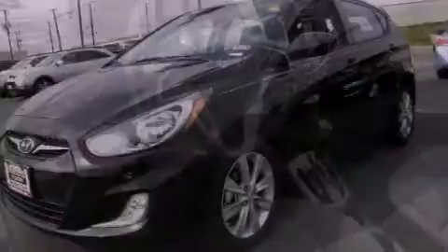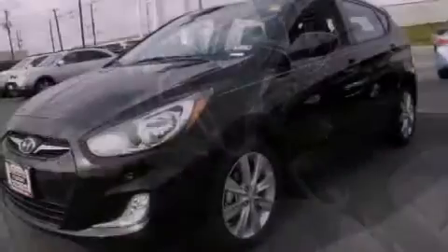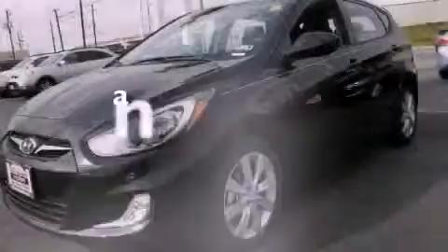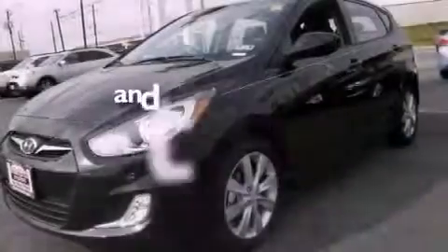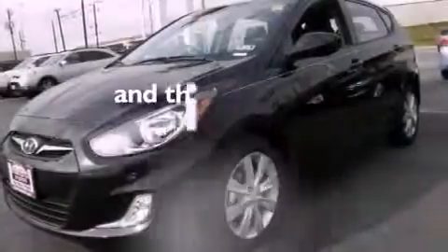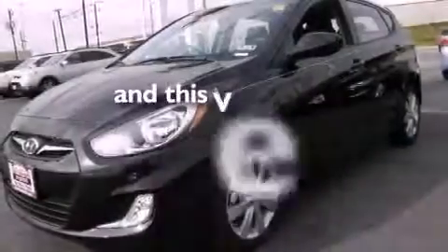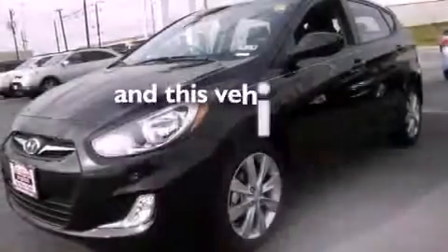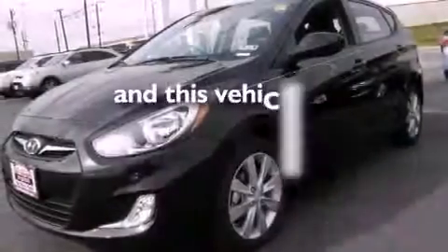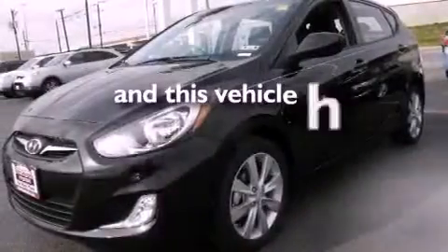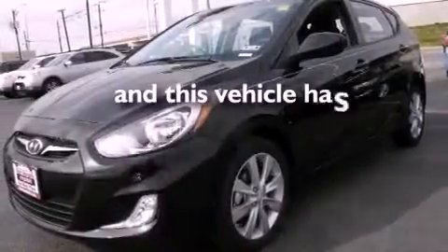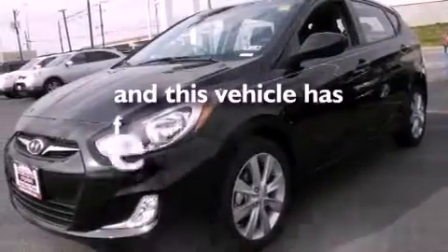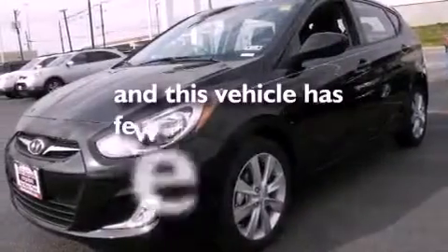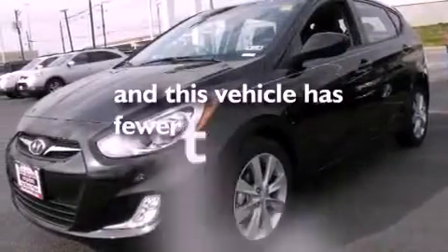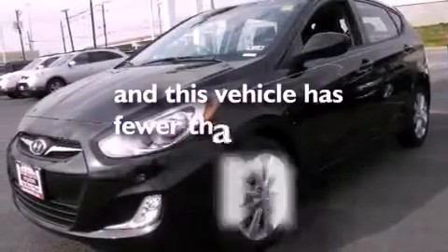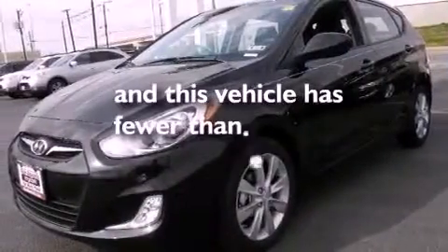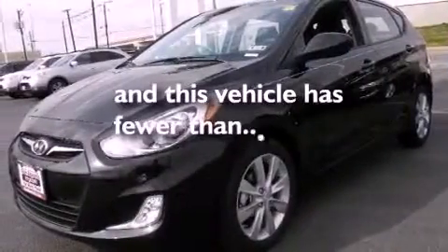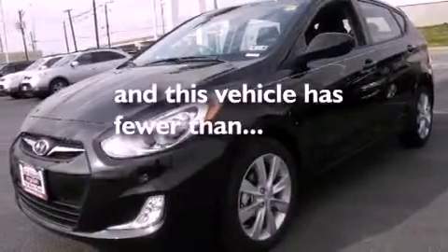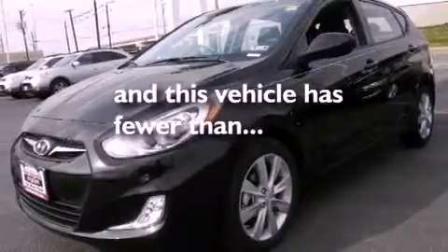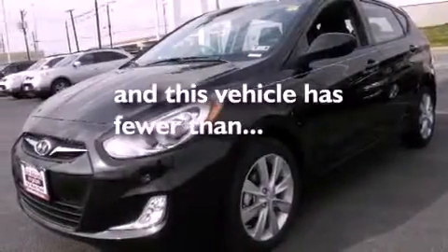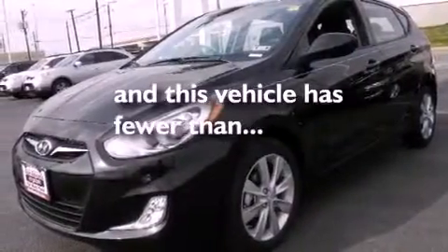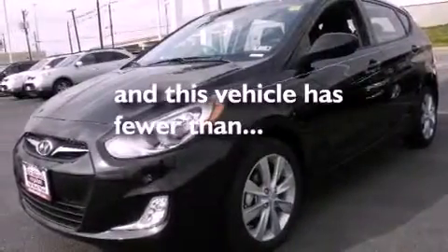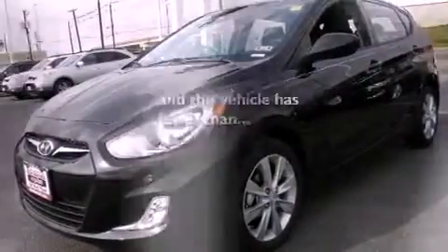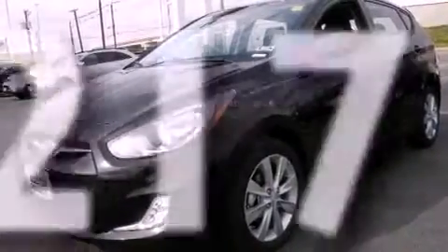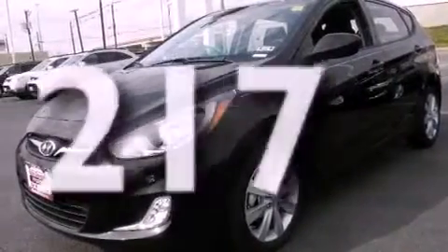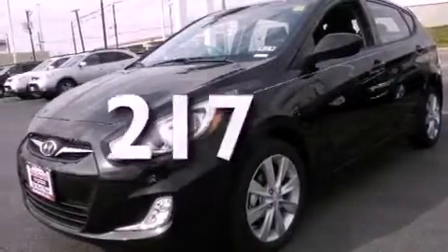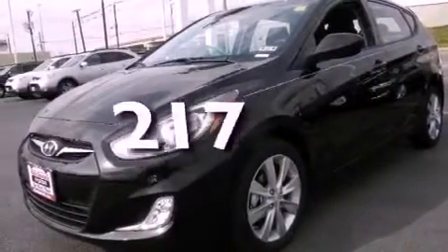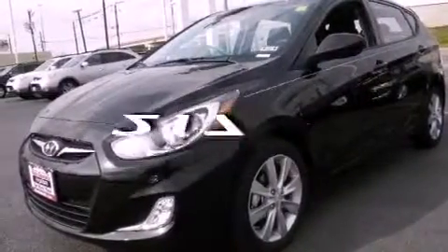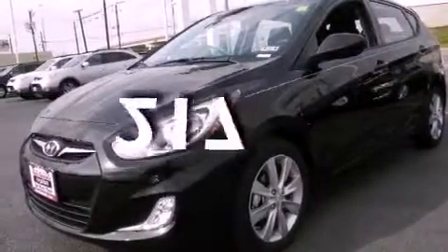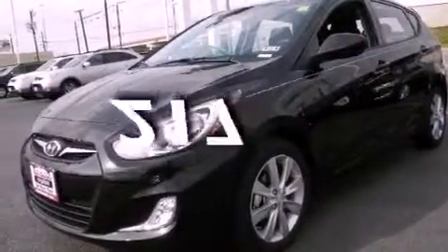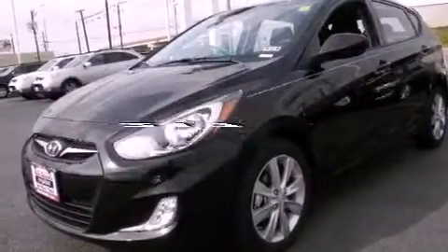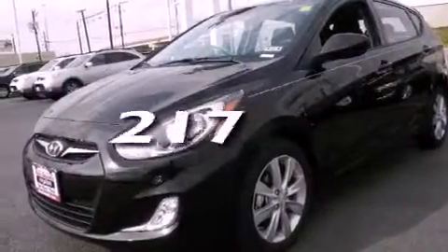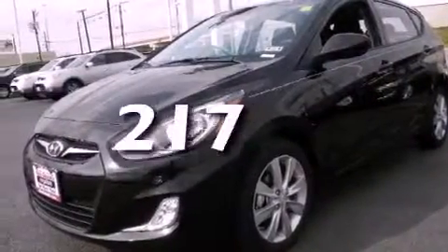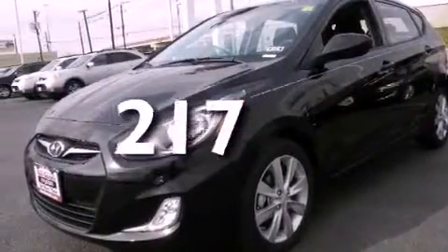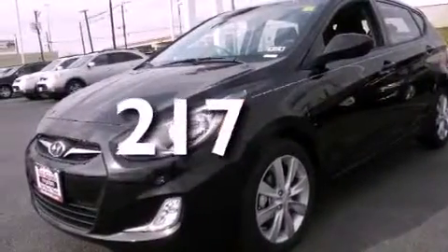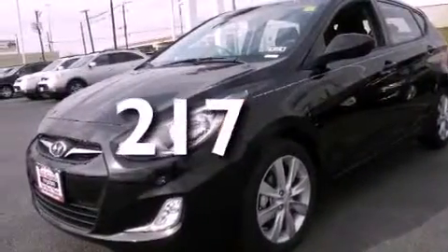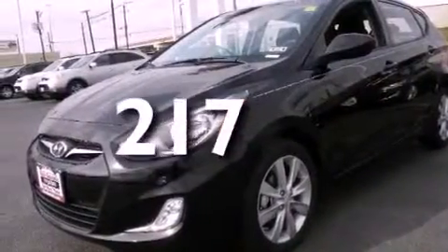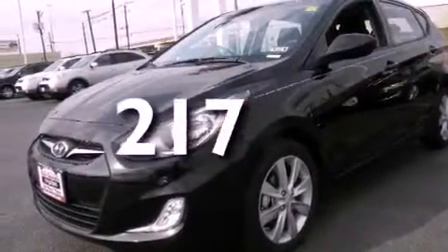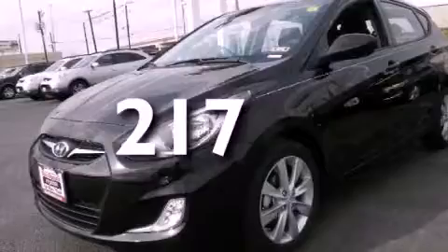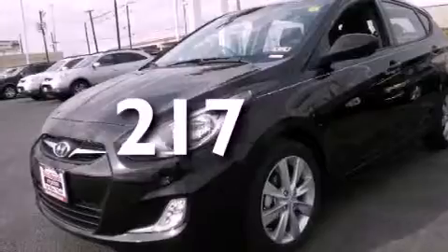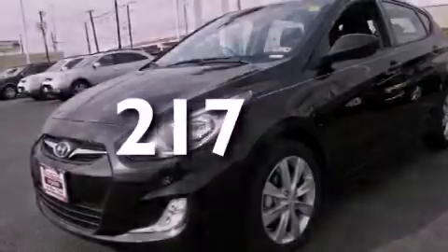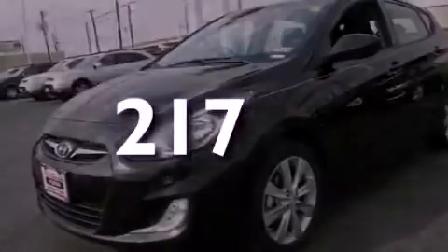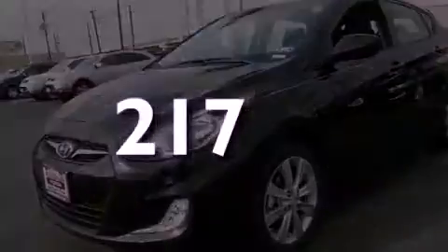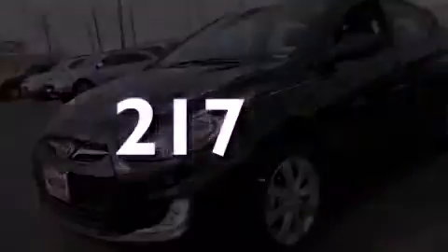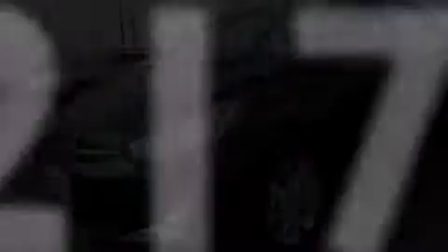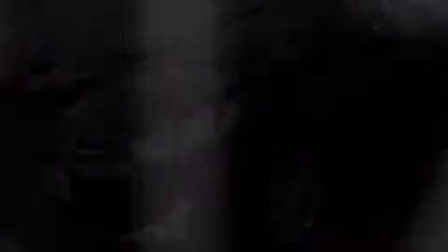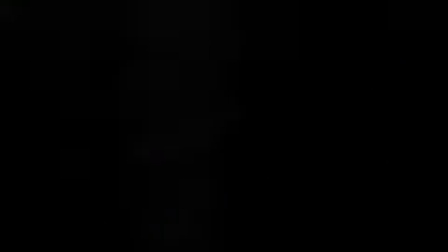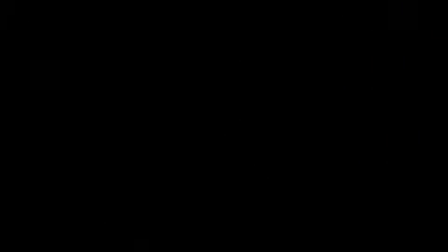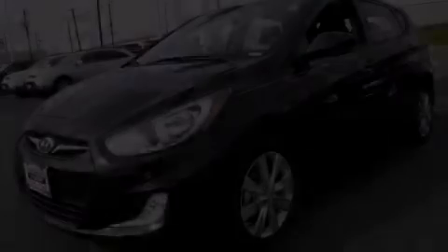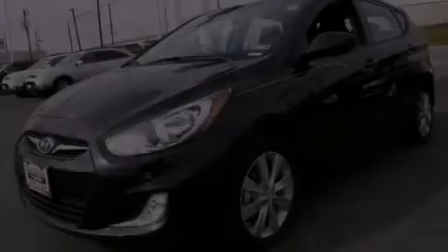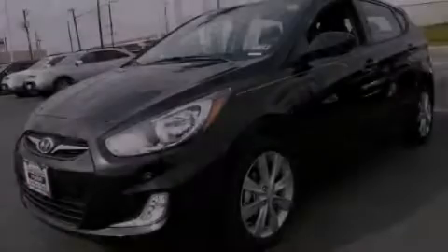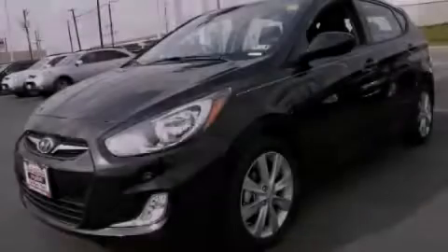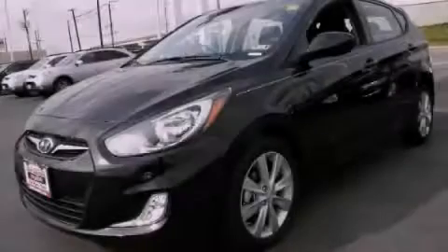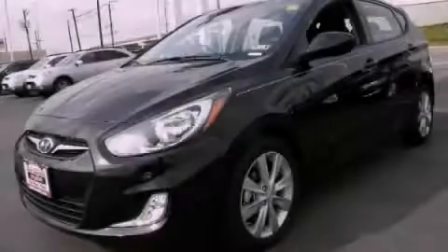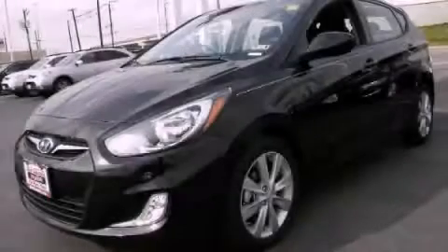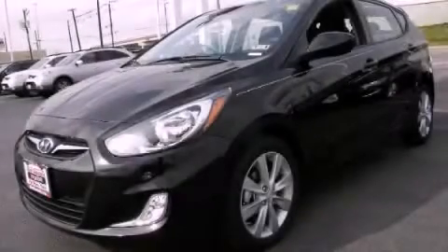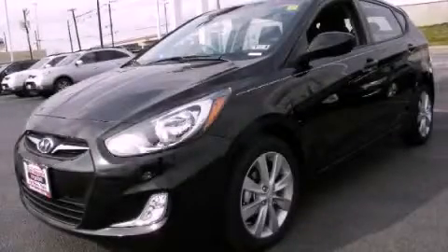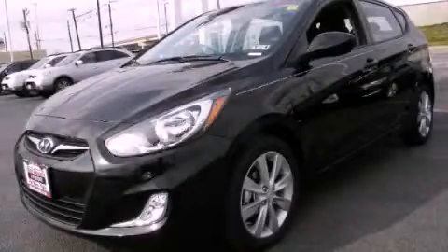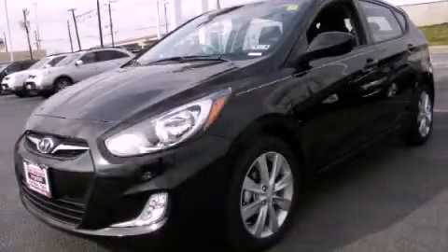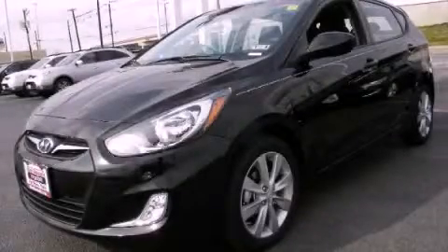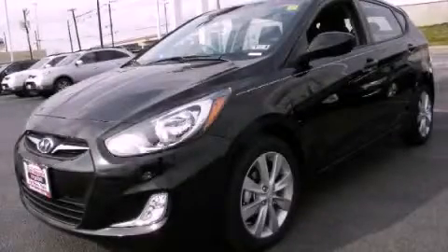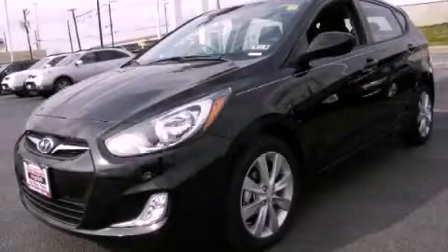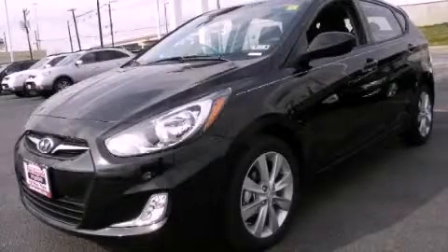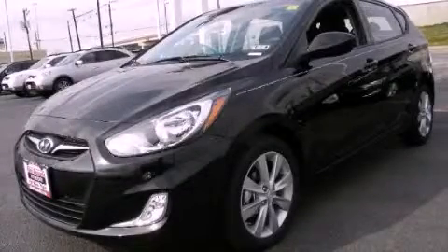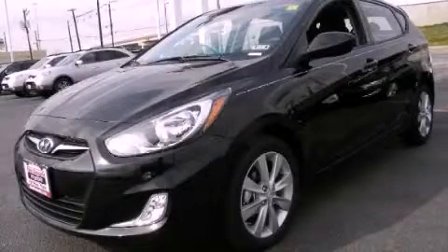This vehicle has less than 1,000 miles. Stop by today and test drive this automobile for yourself.